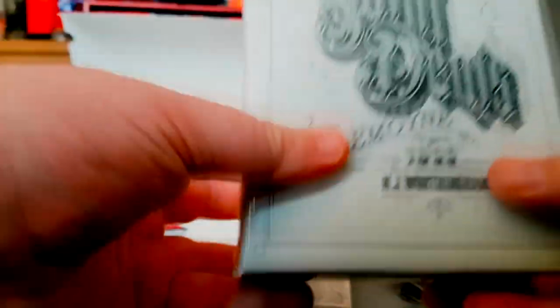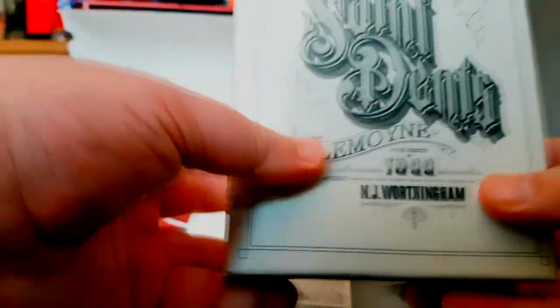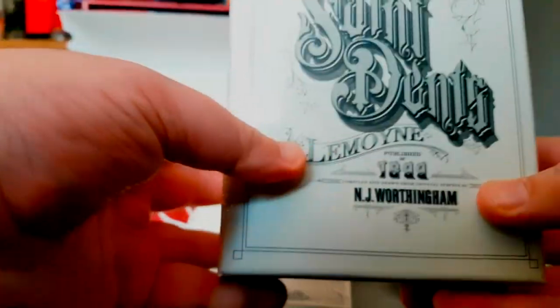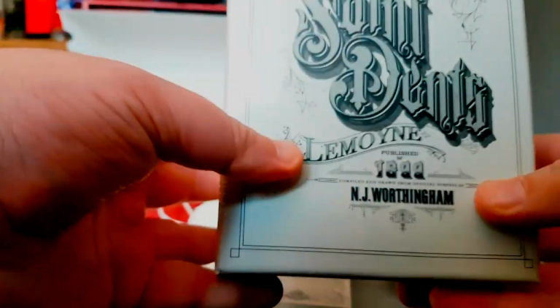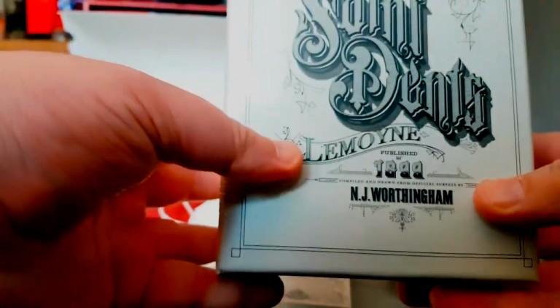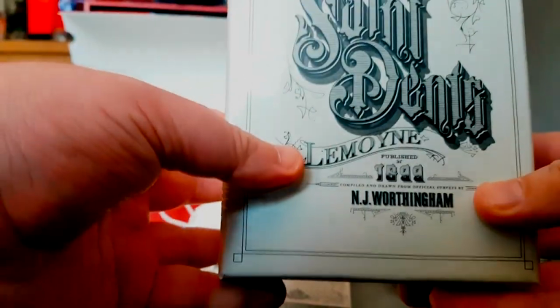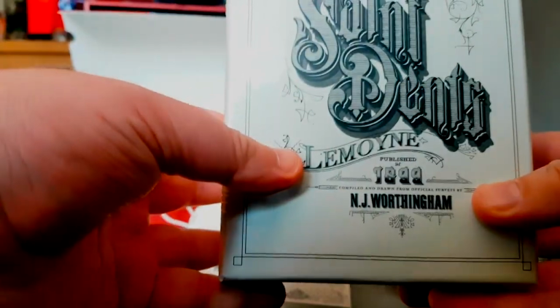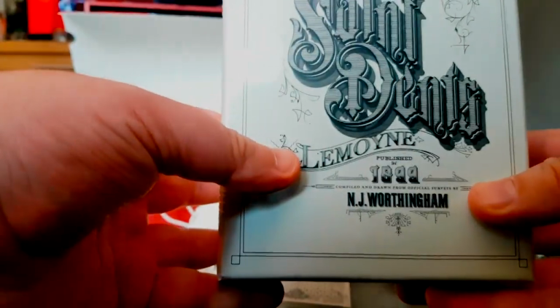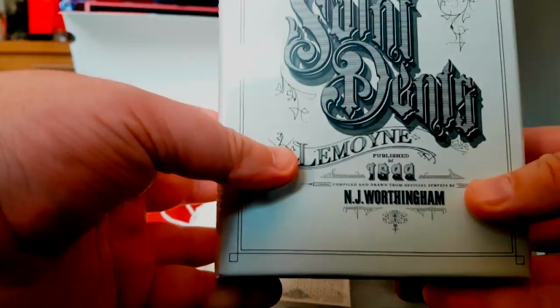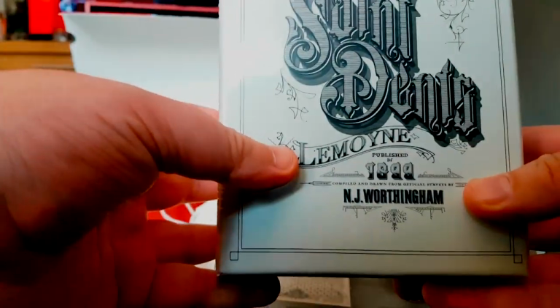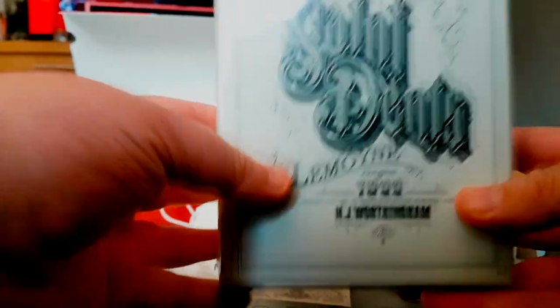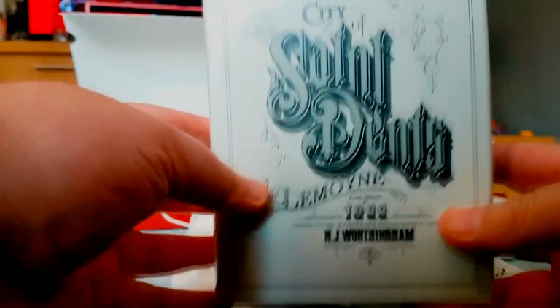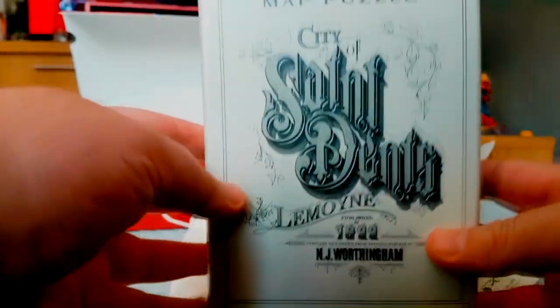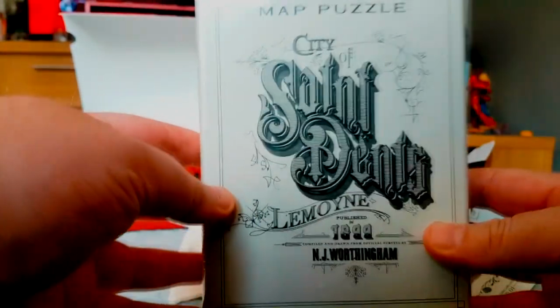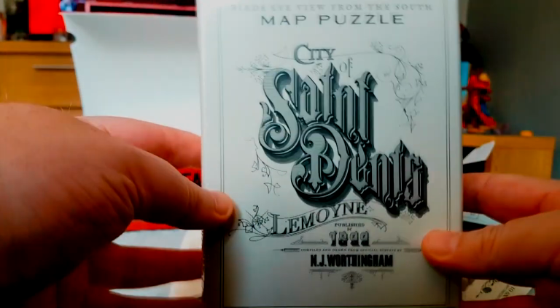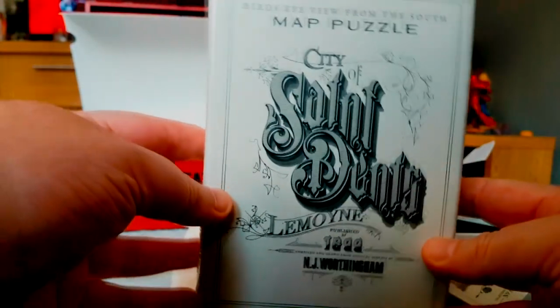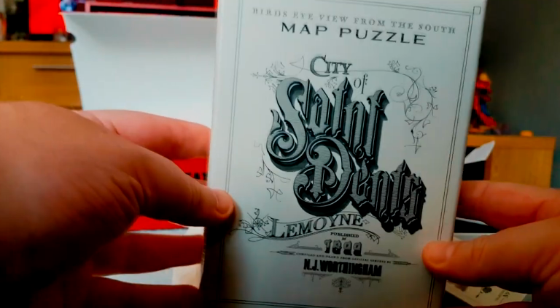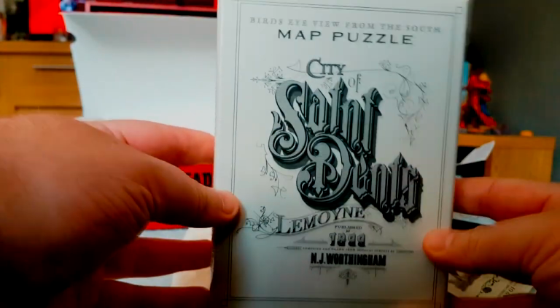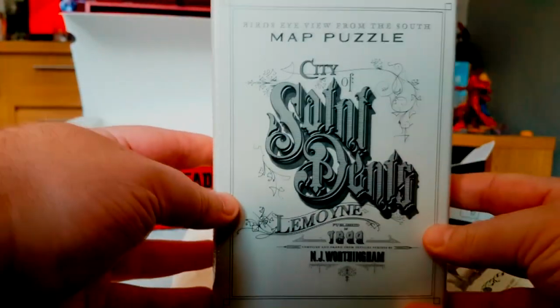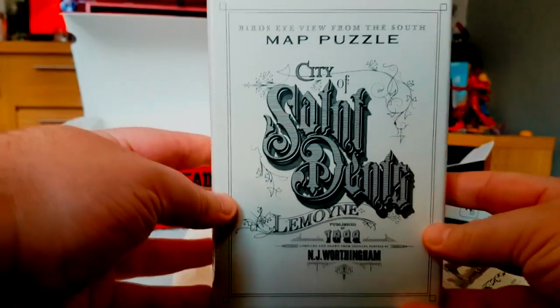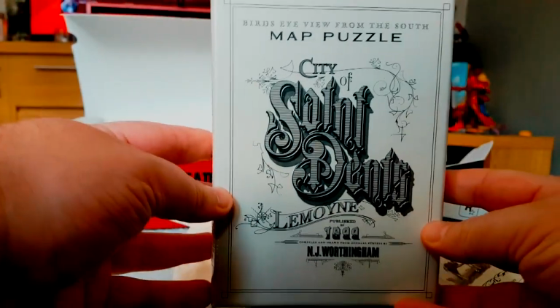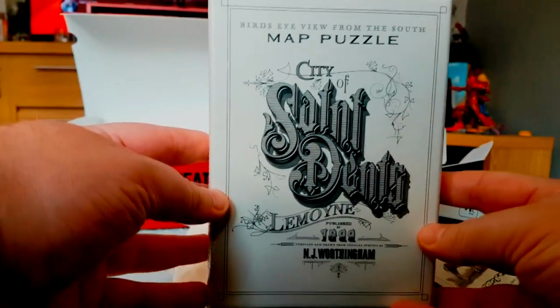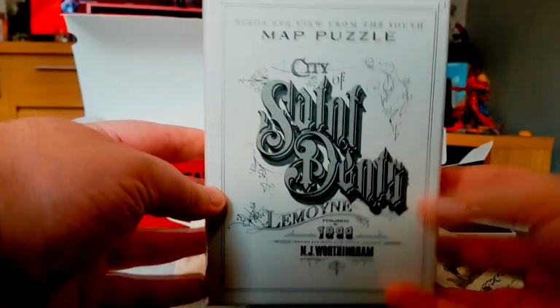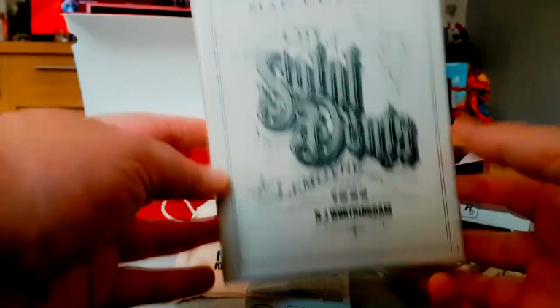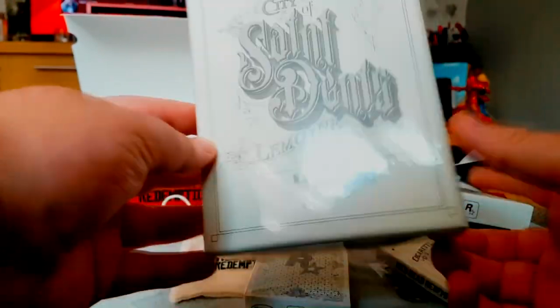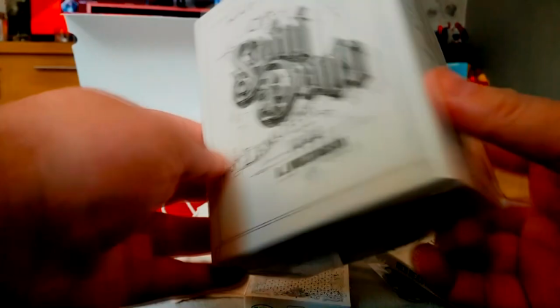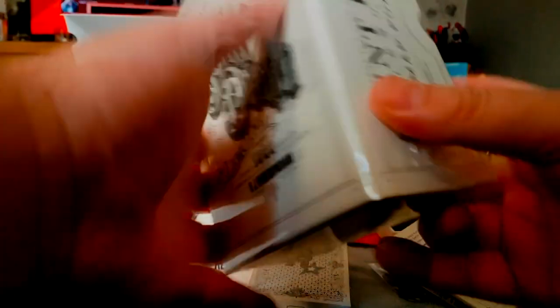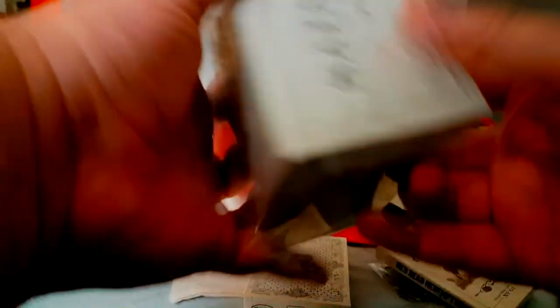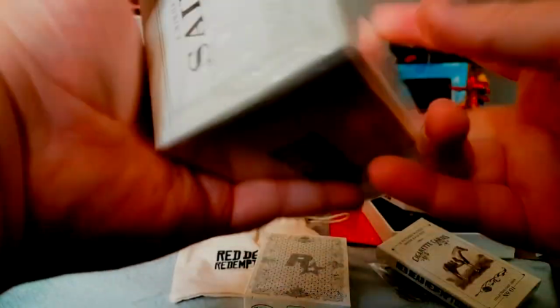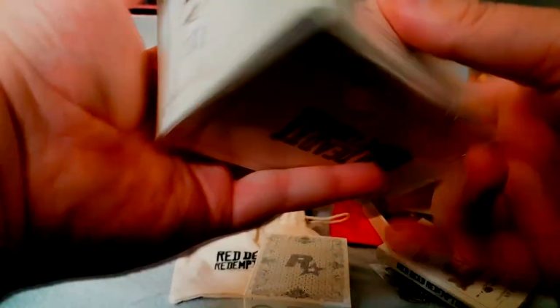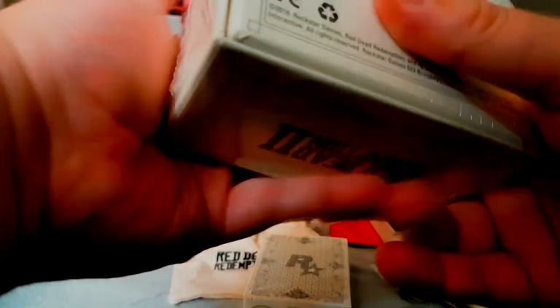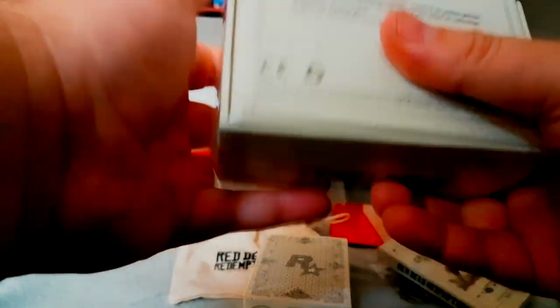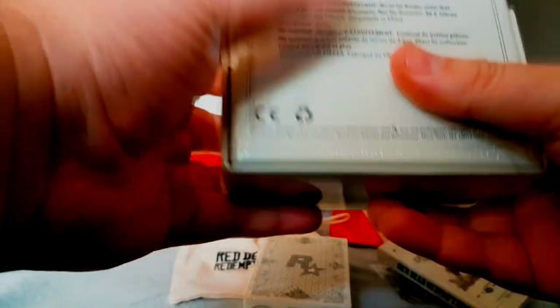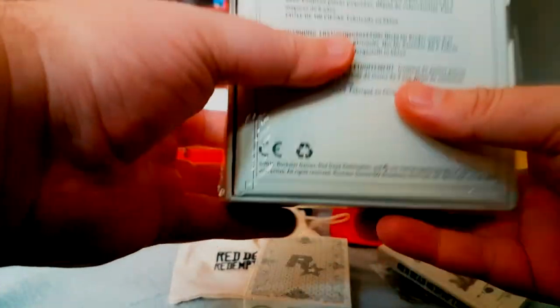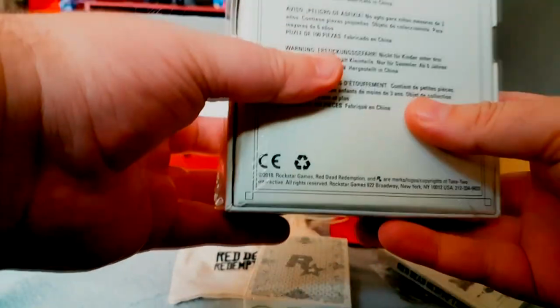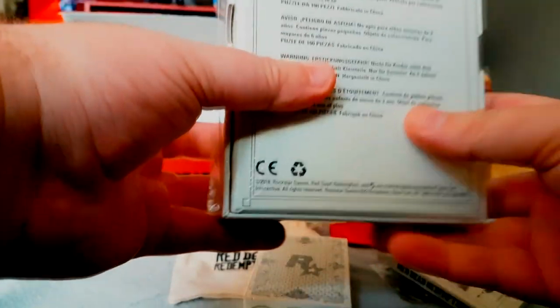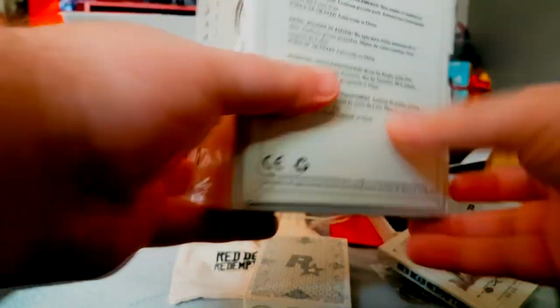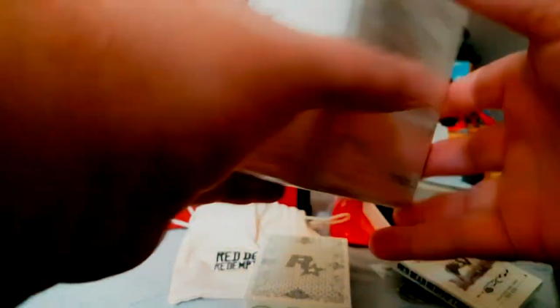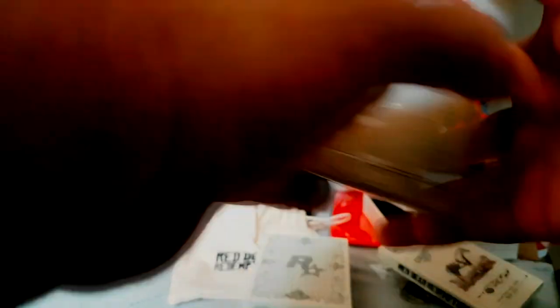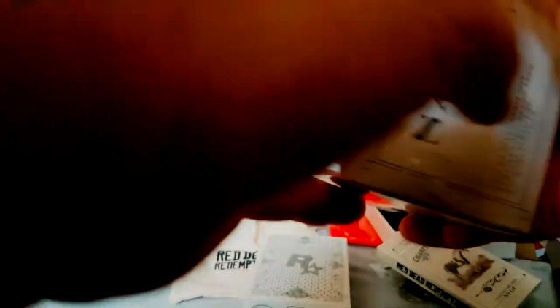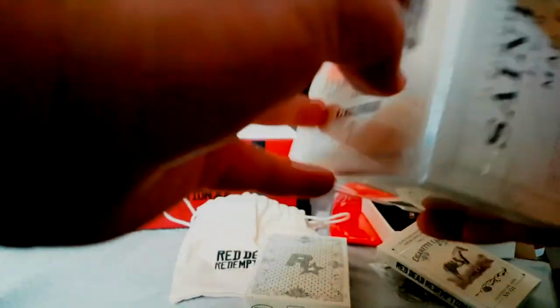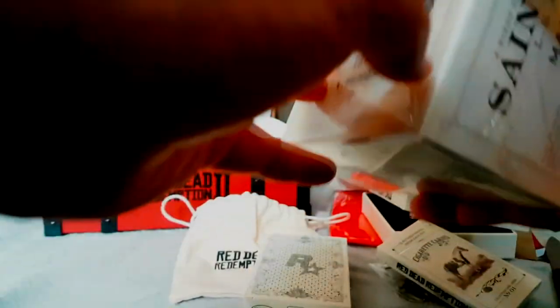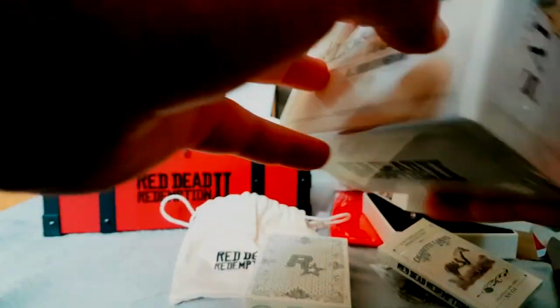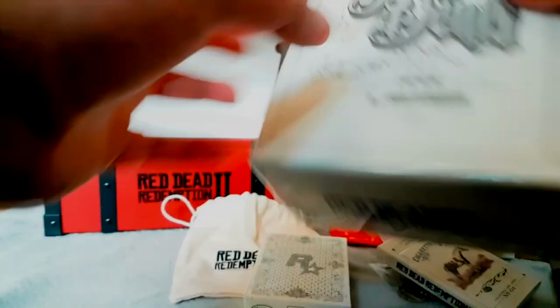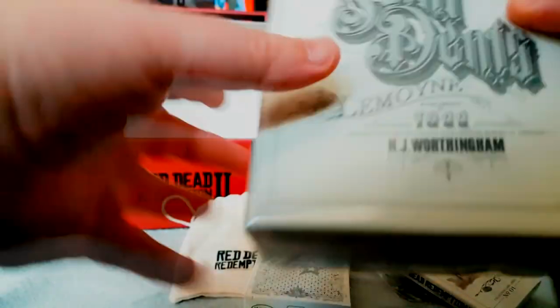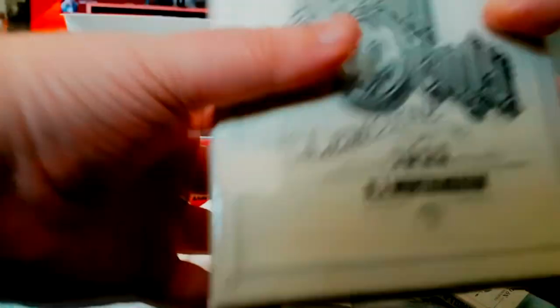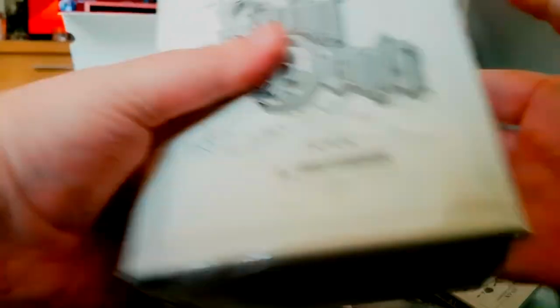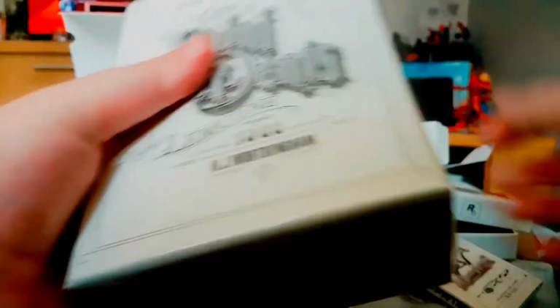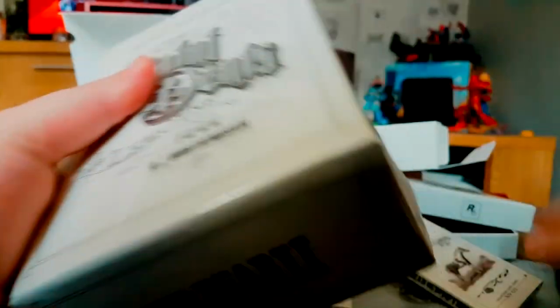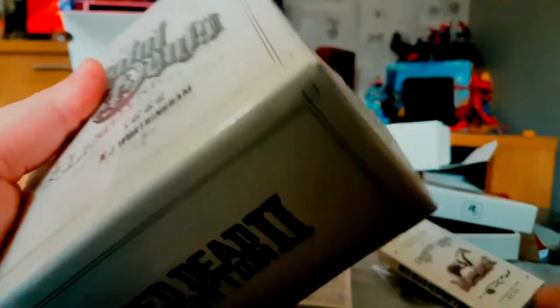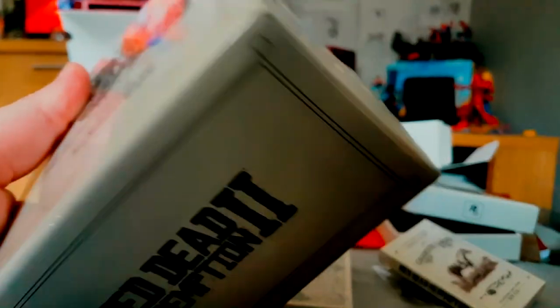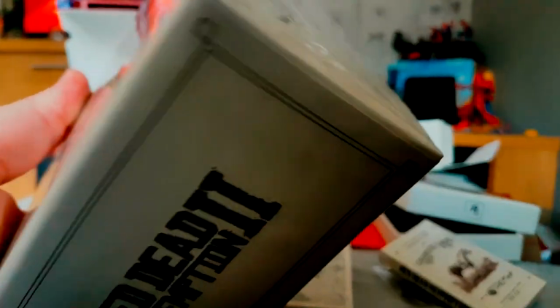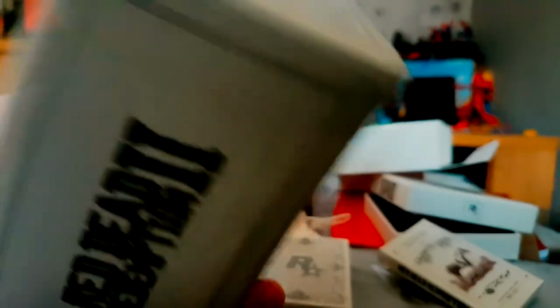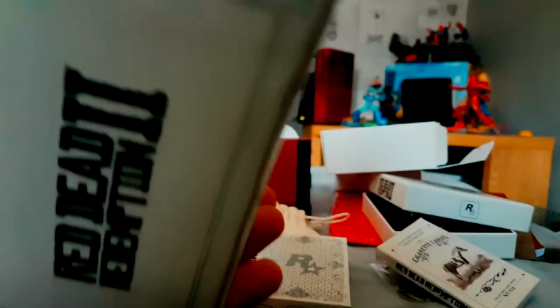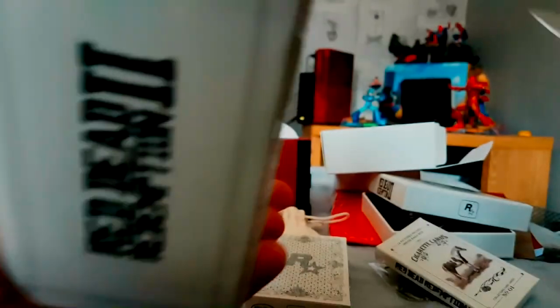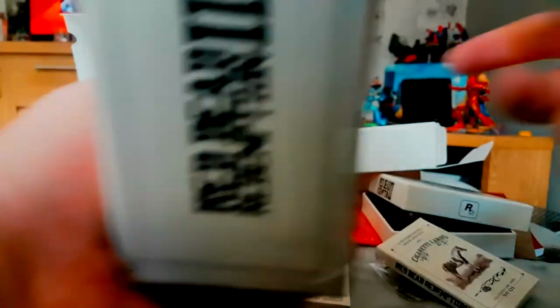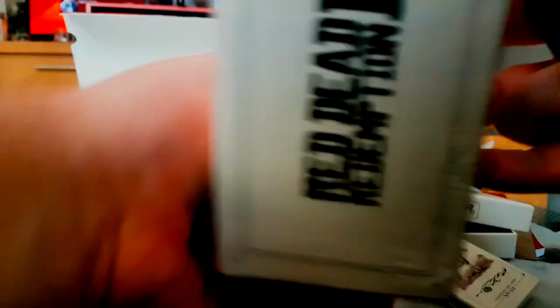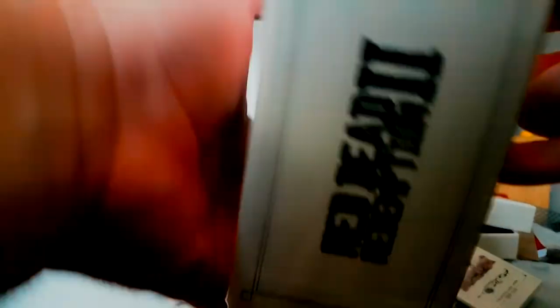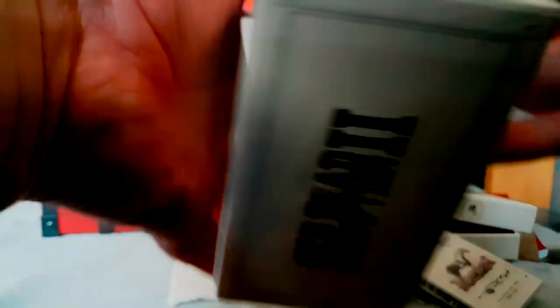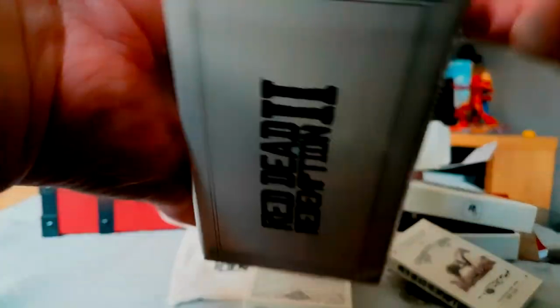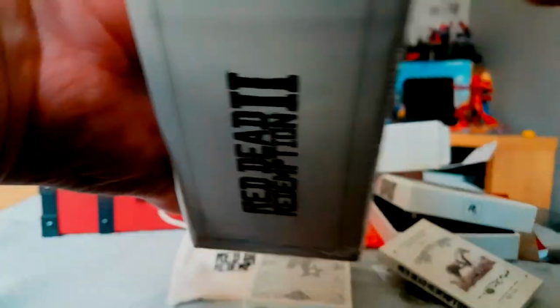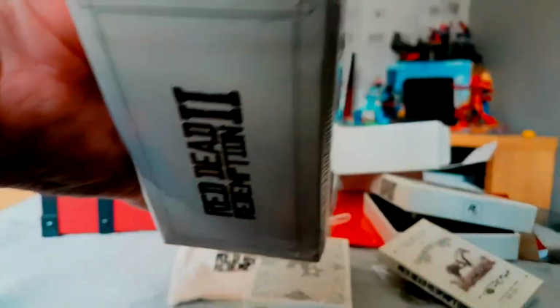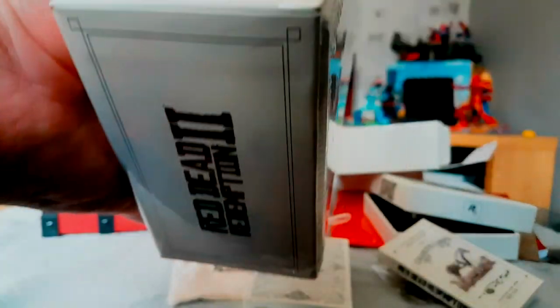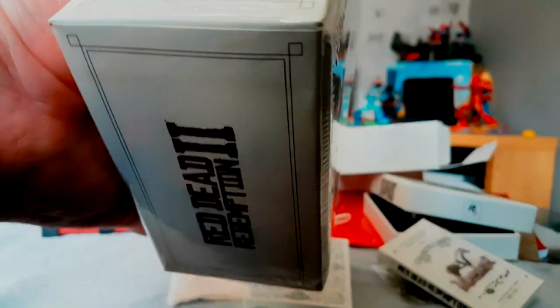This here is the map puzzle. Obviously I'm not going to start doing the puzzle here.